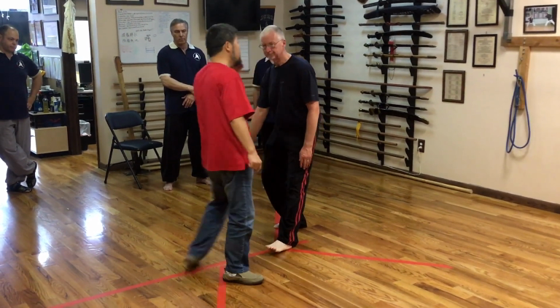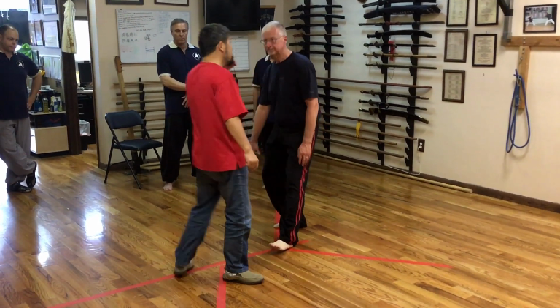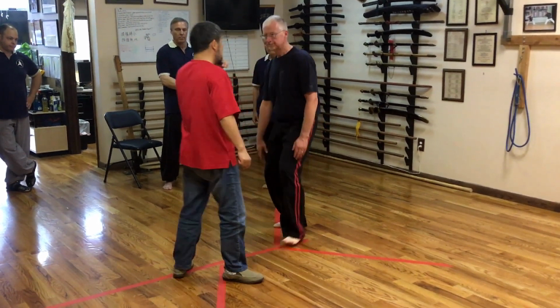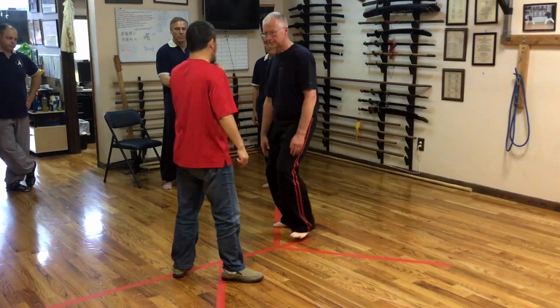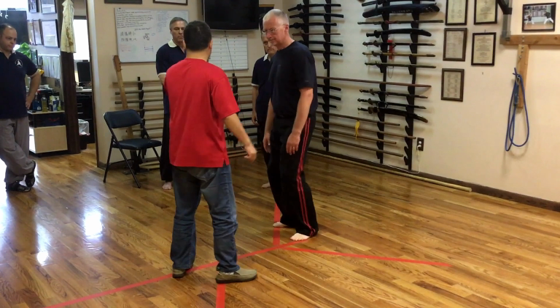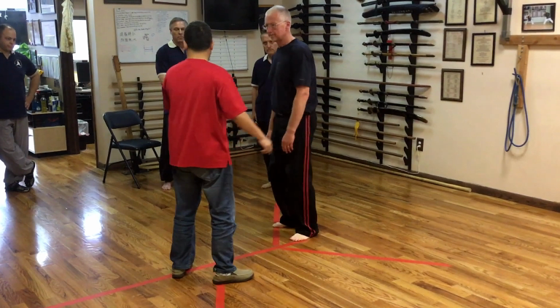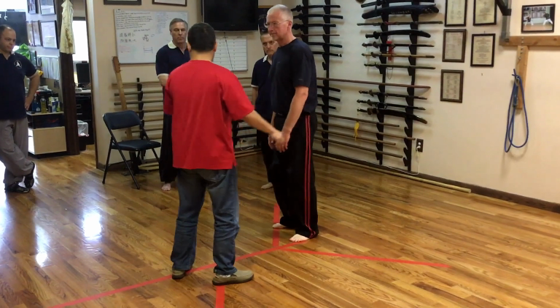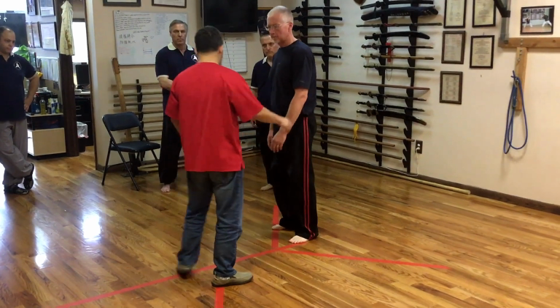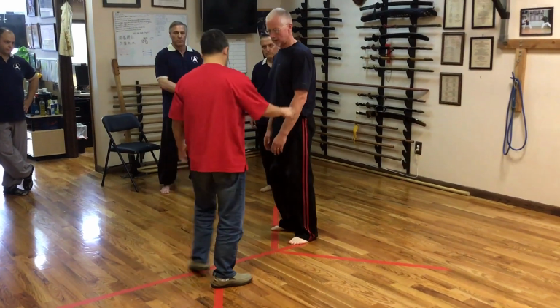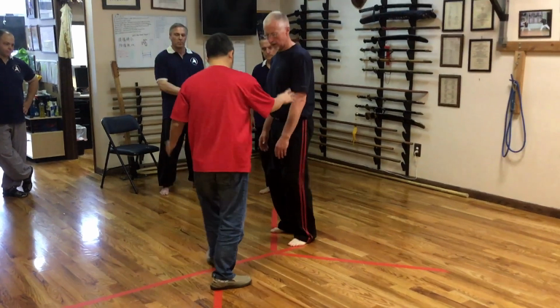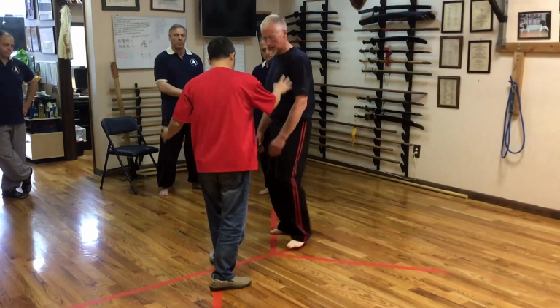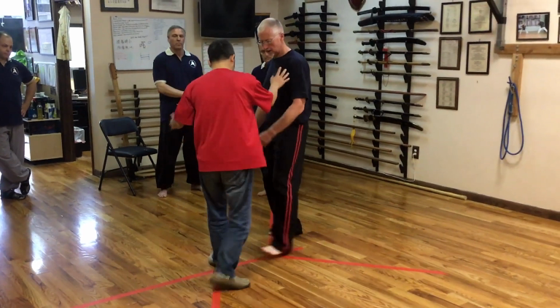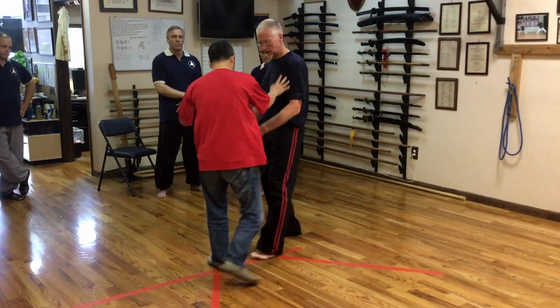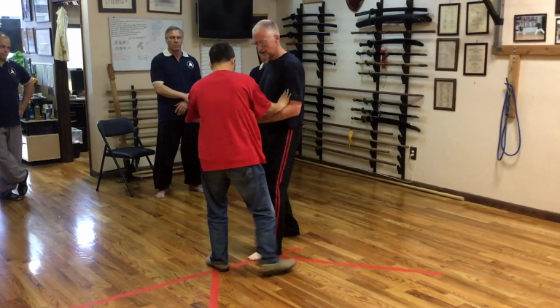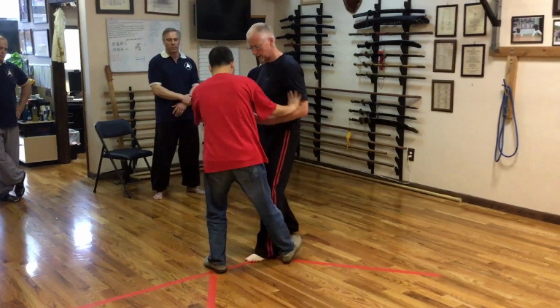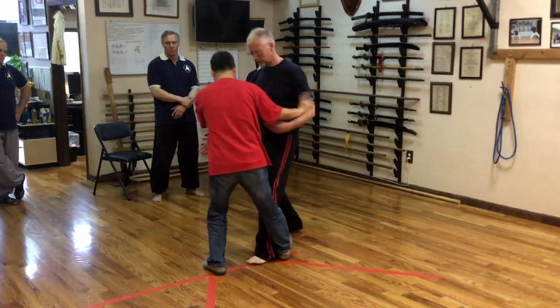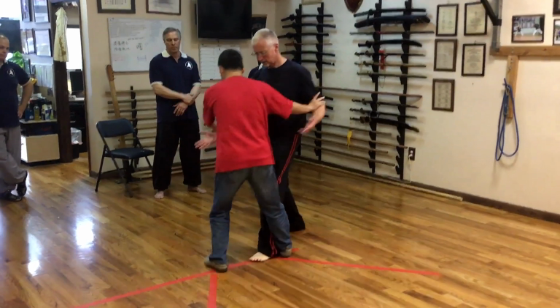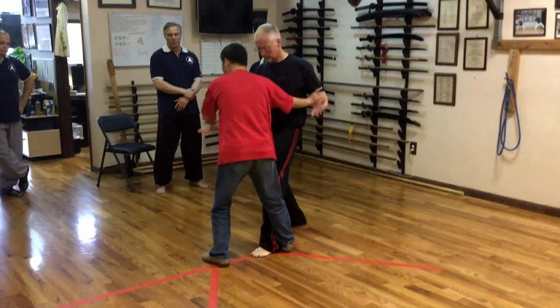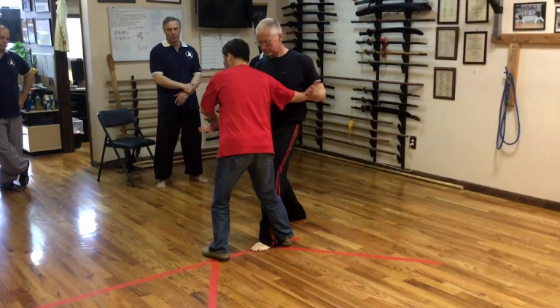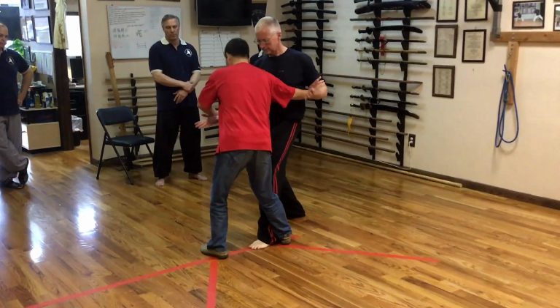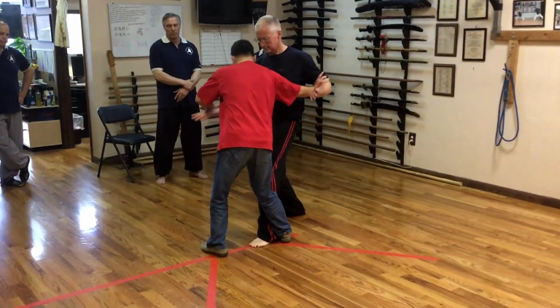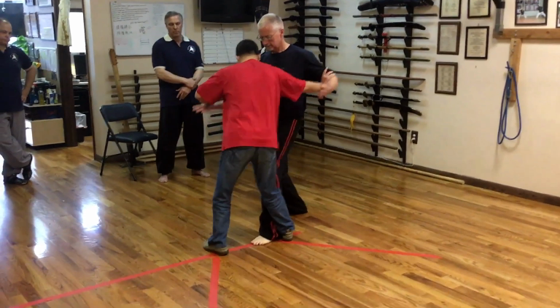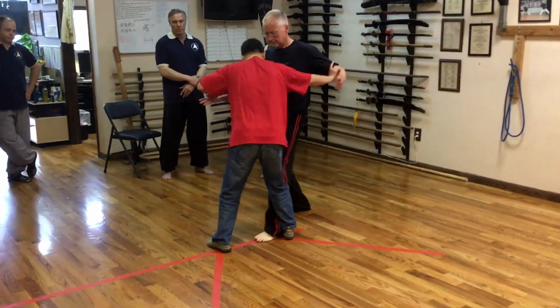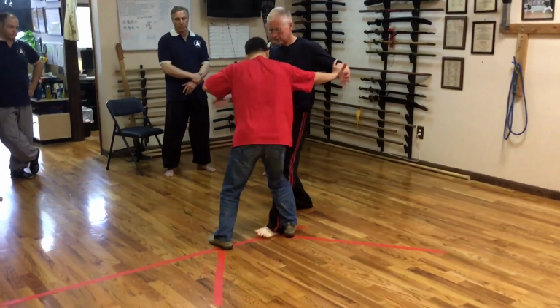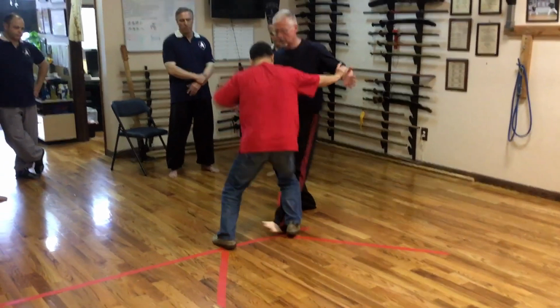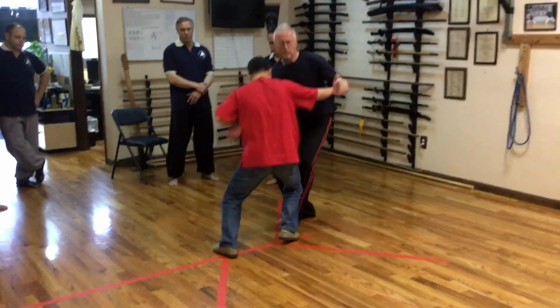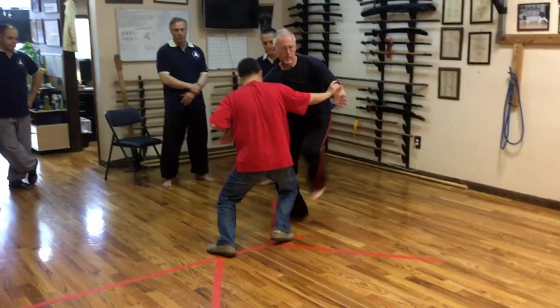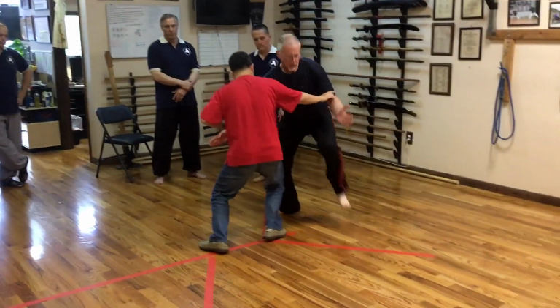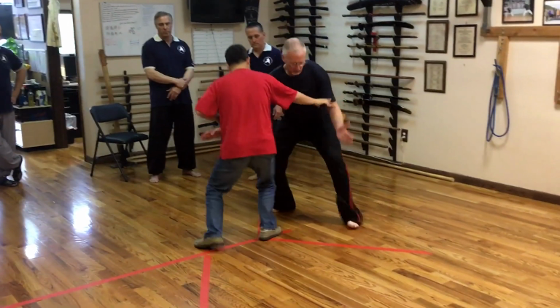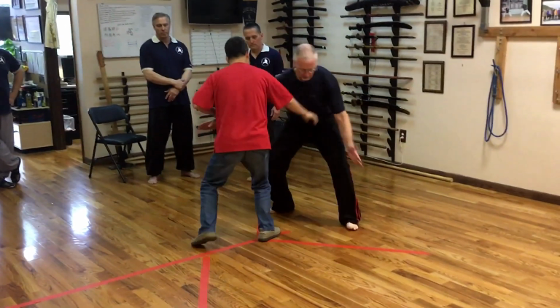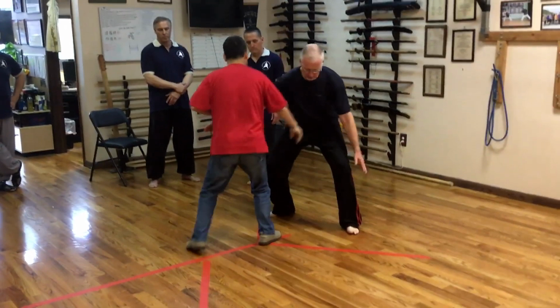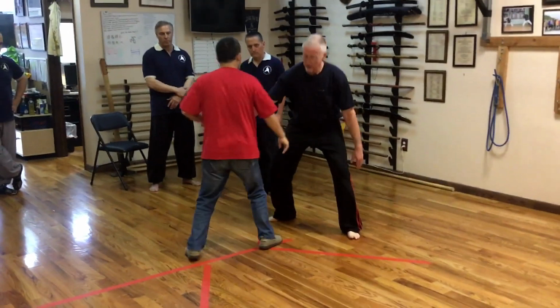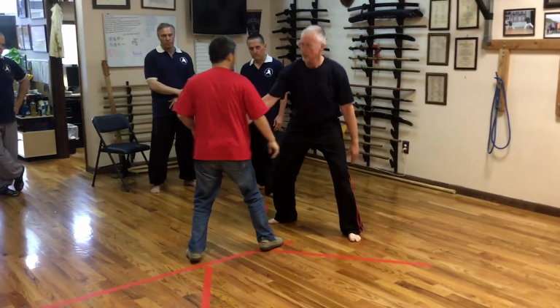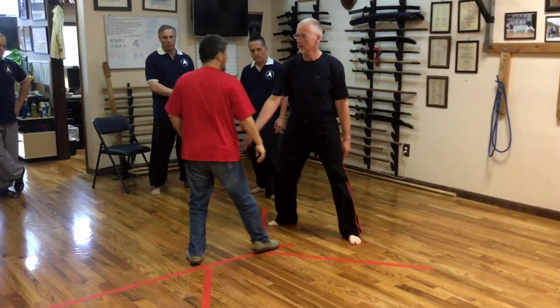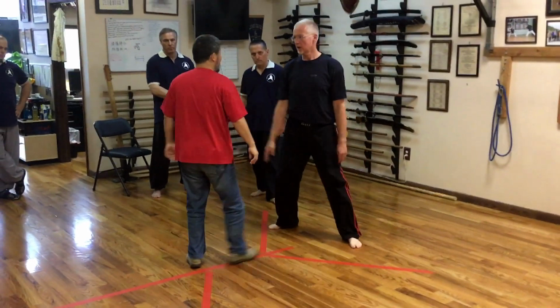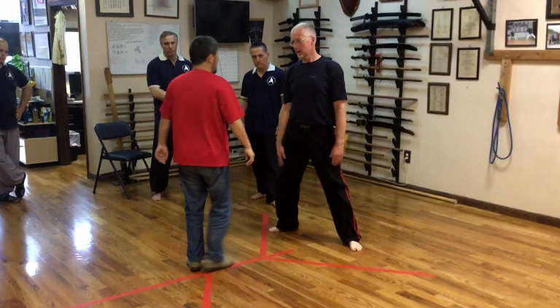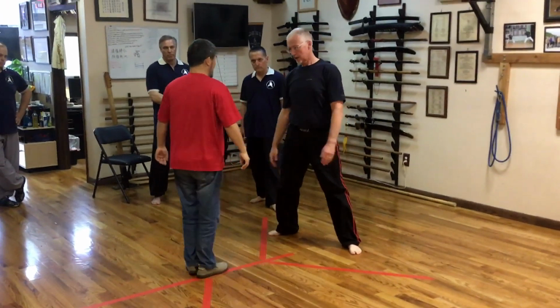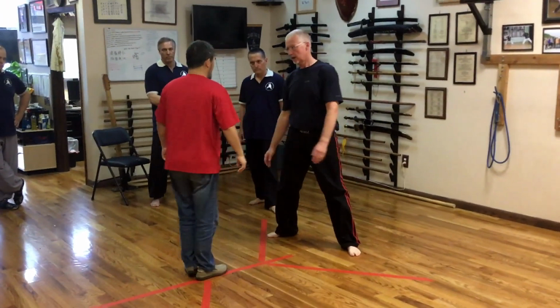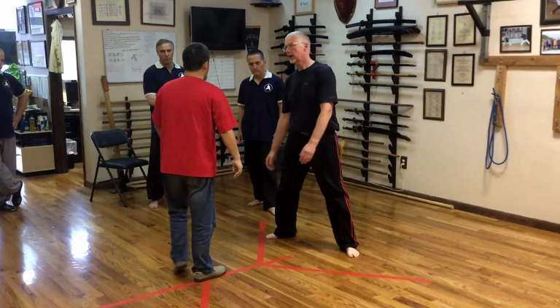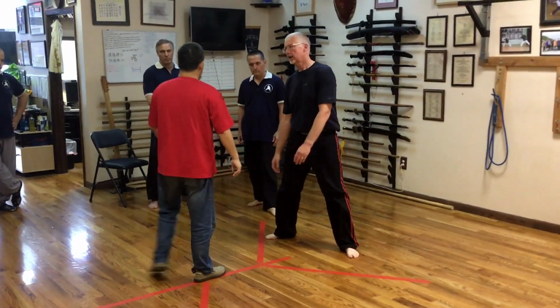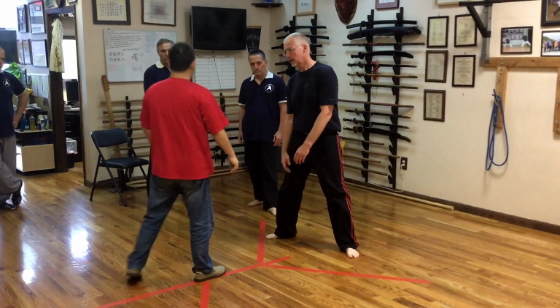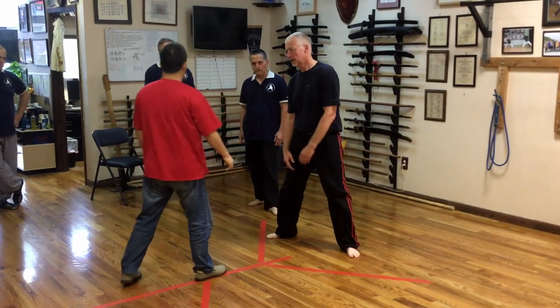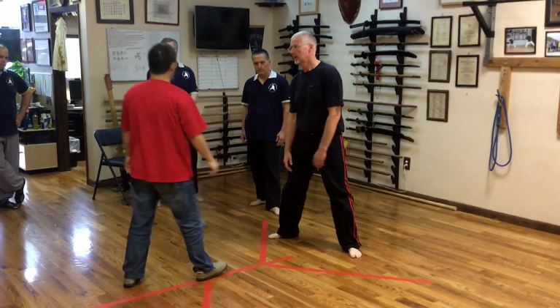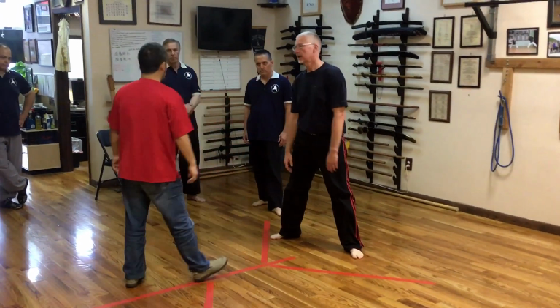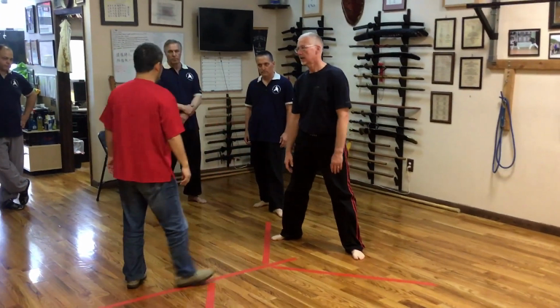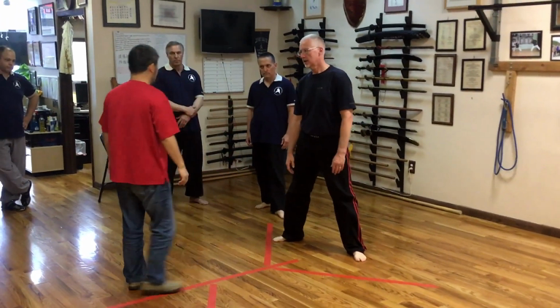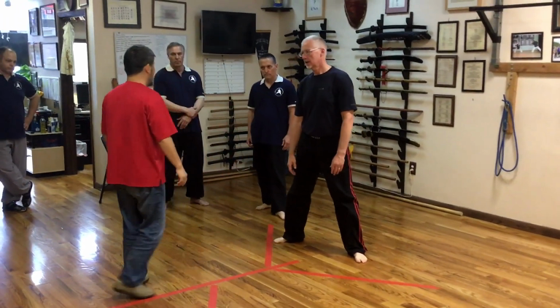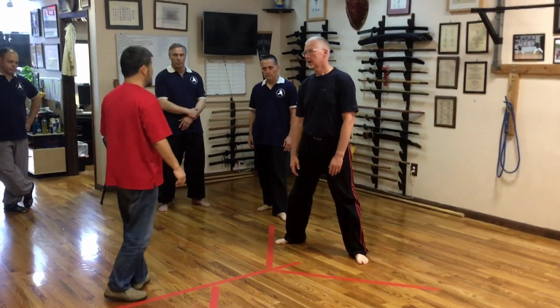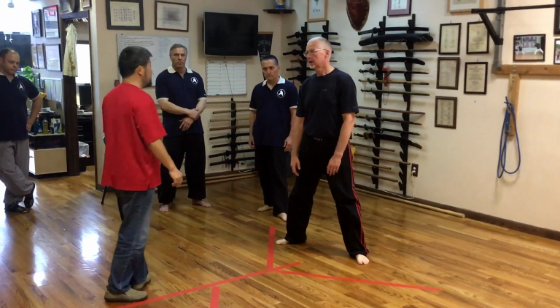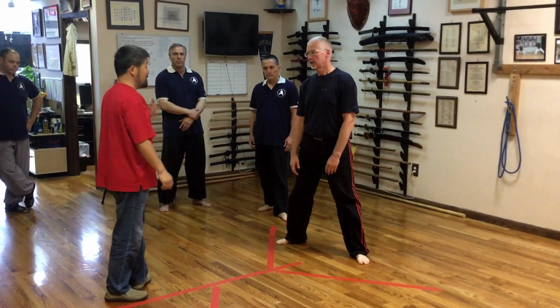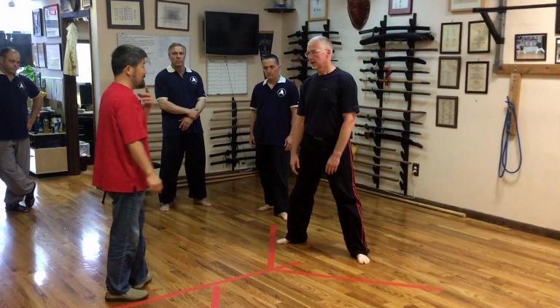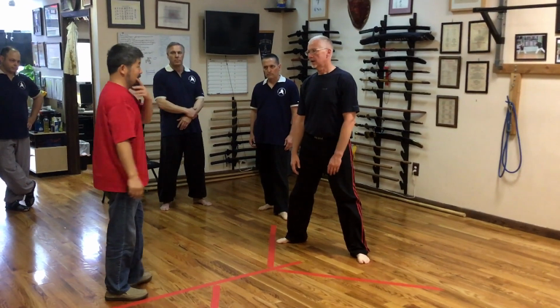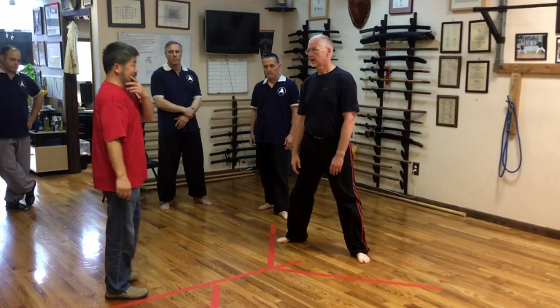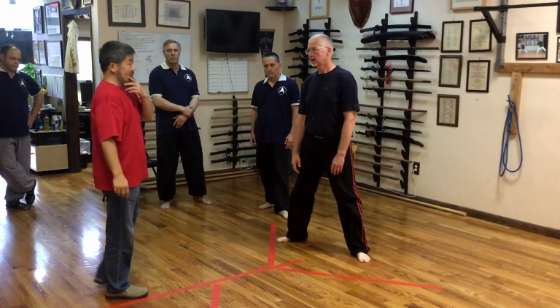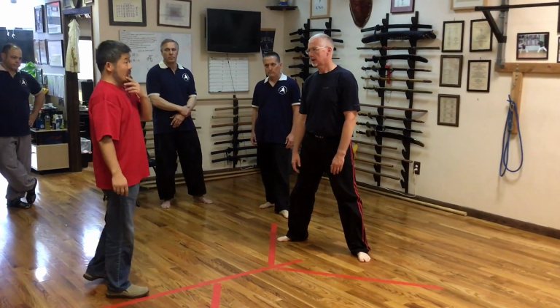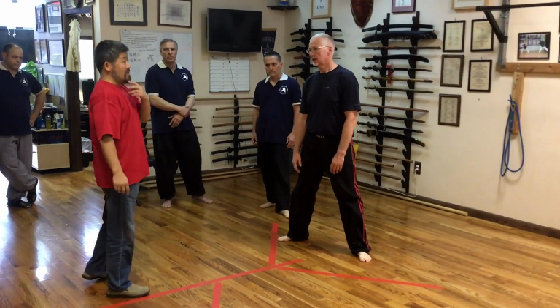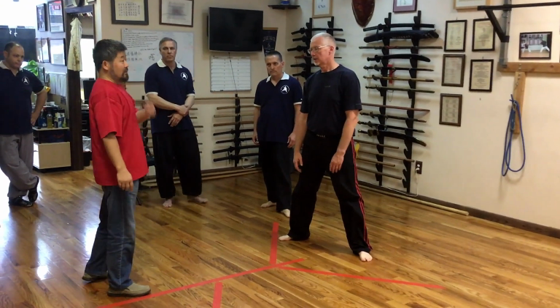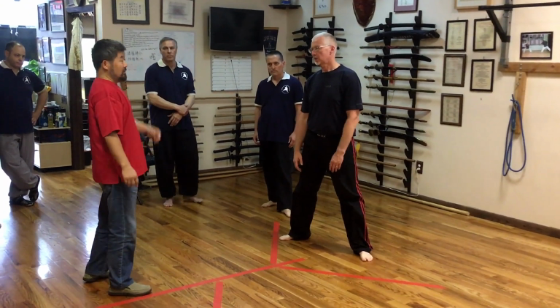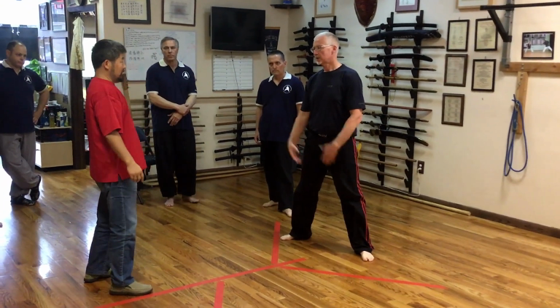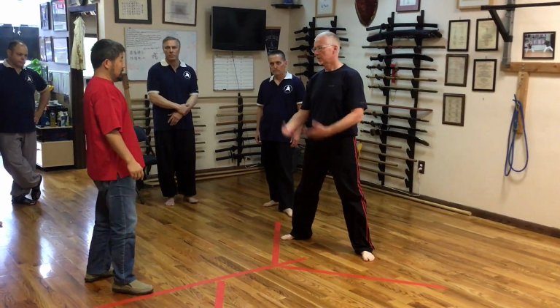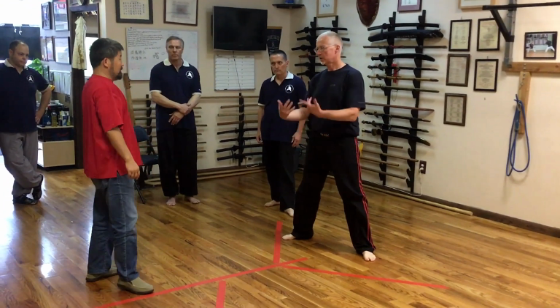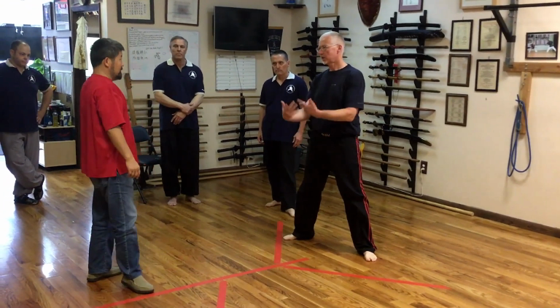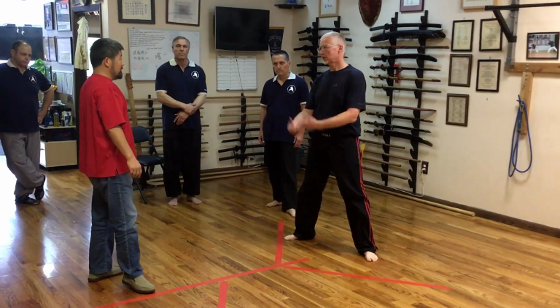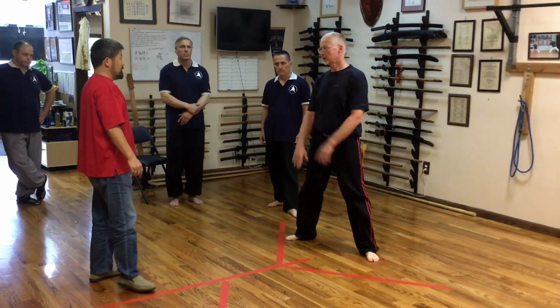Remember when you were fighting, they were here. Mm-hmm. Down. Yeah.